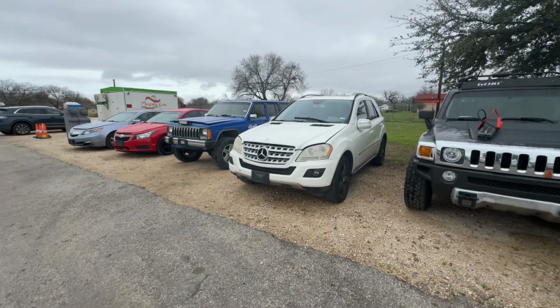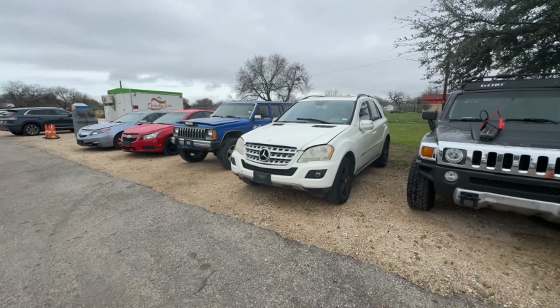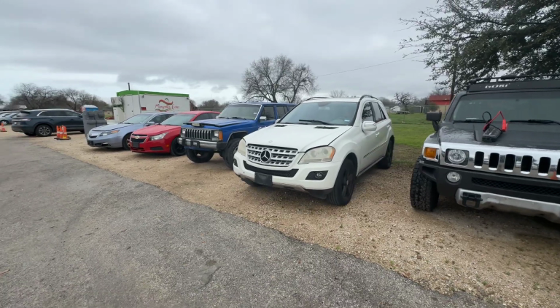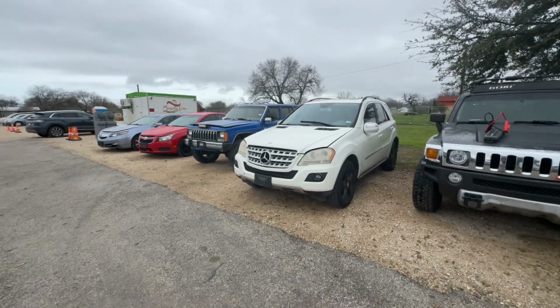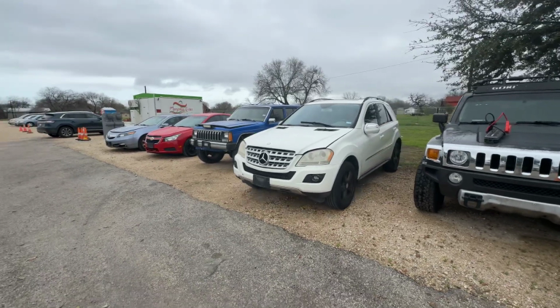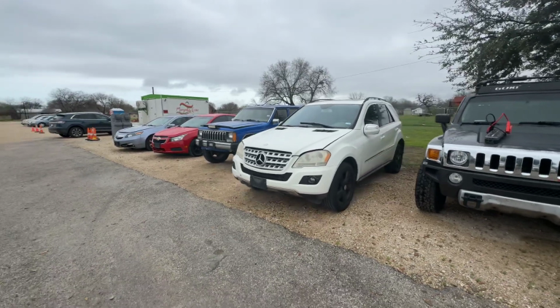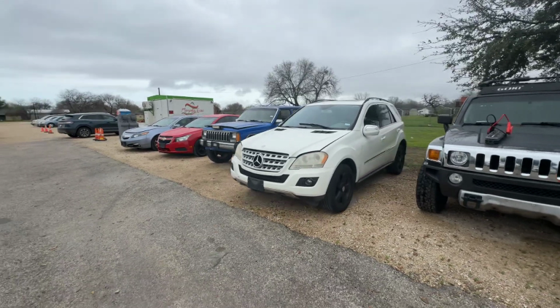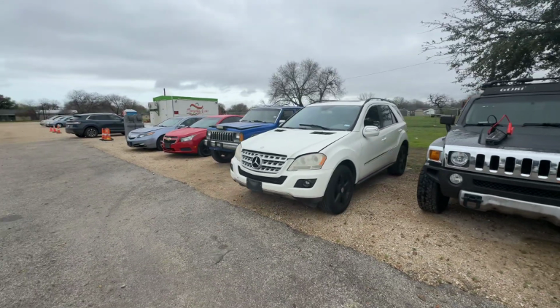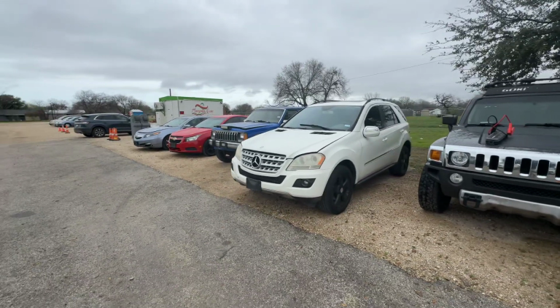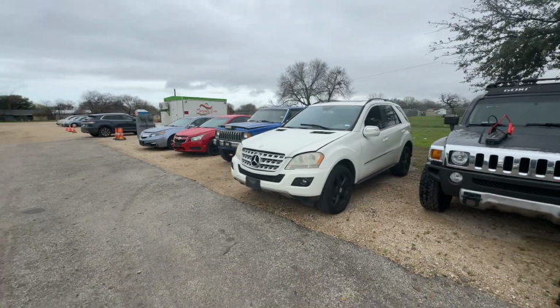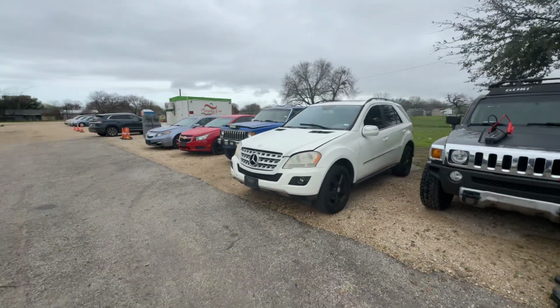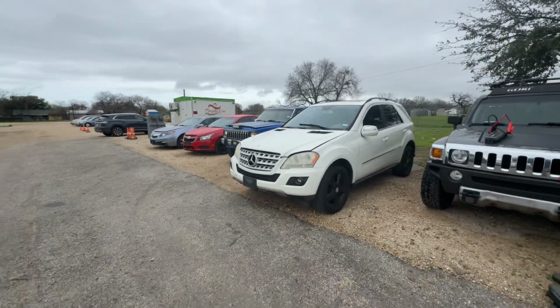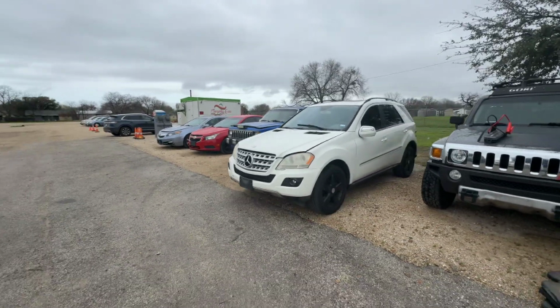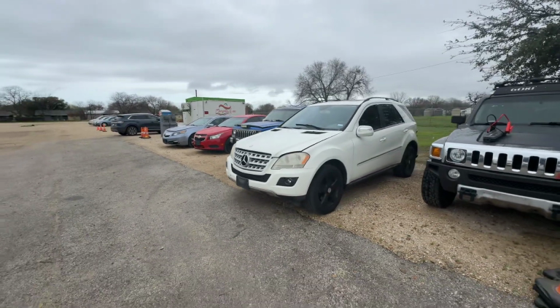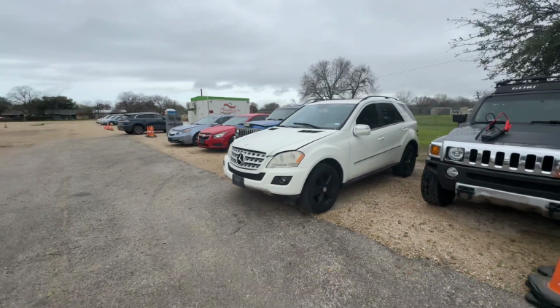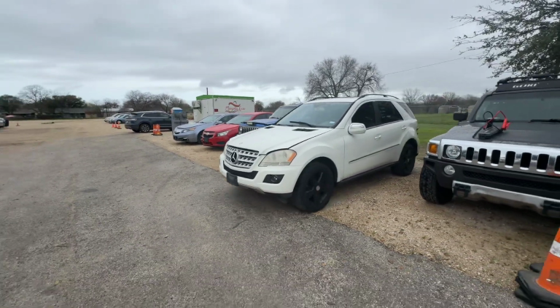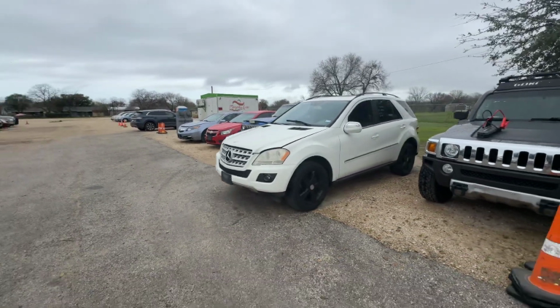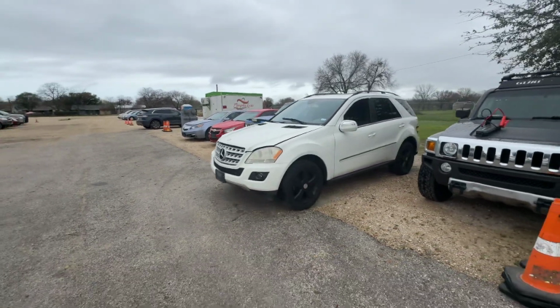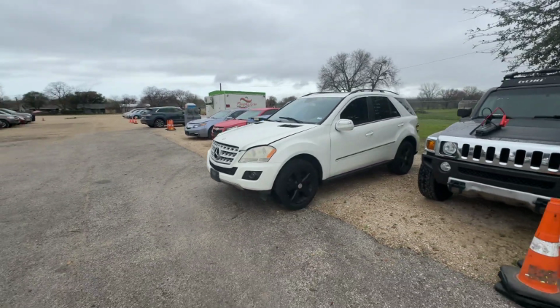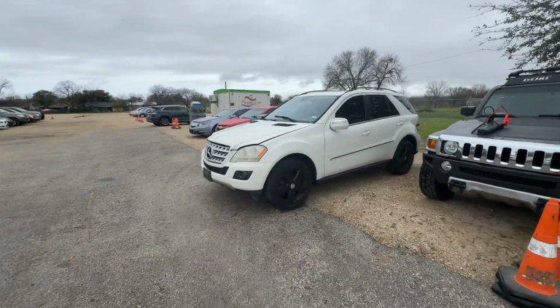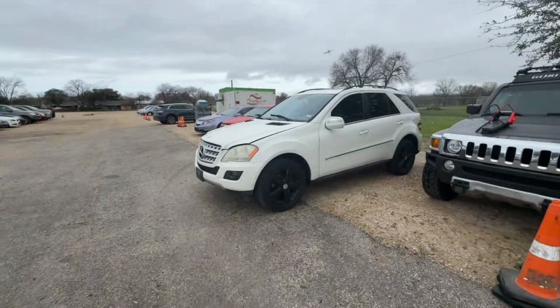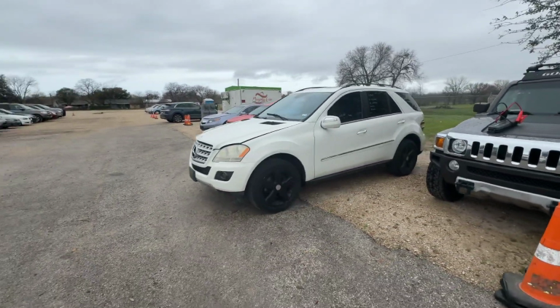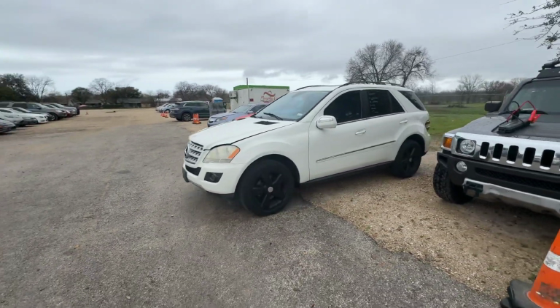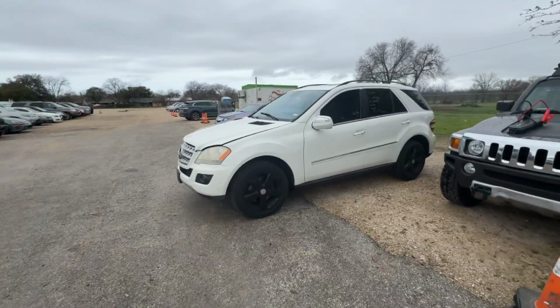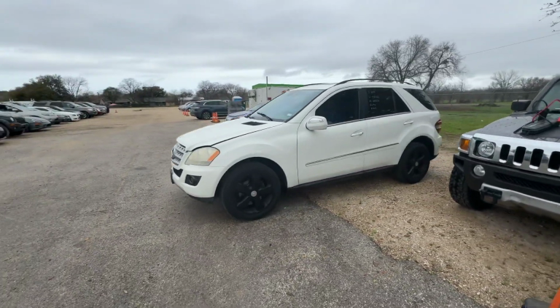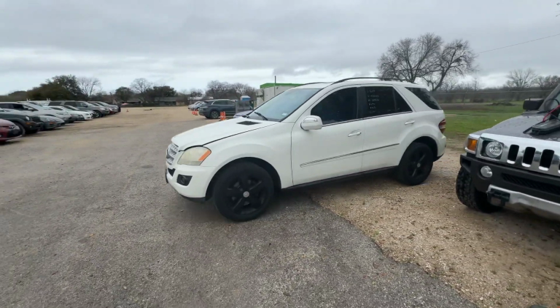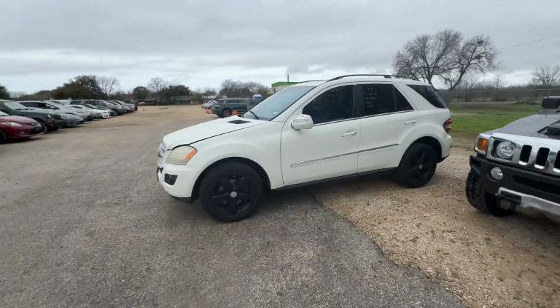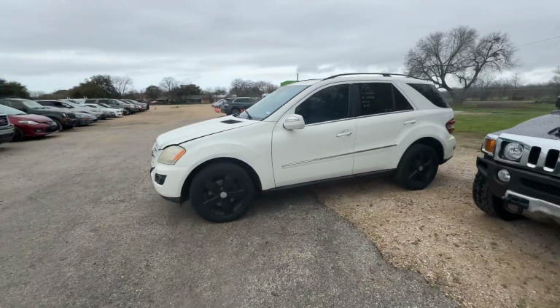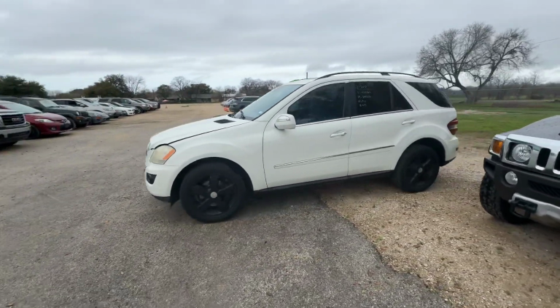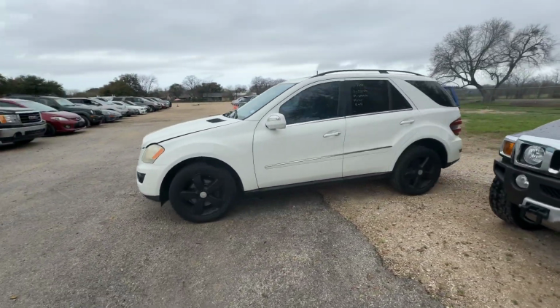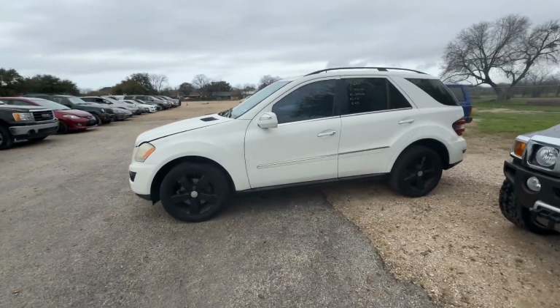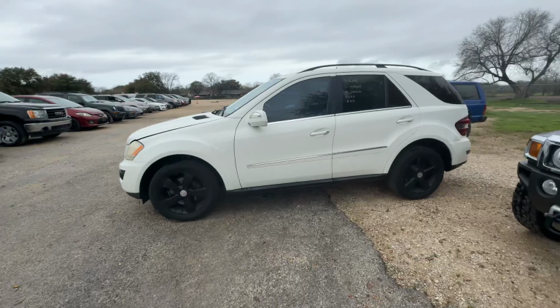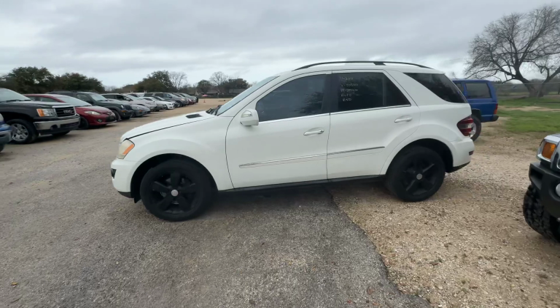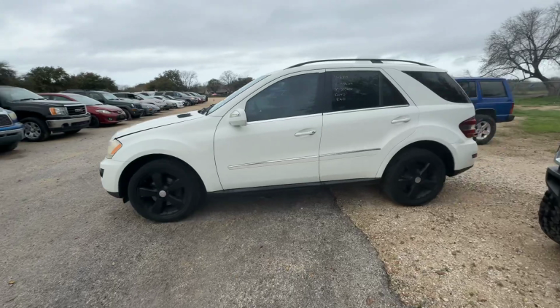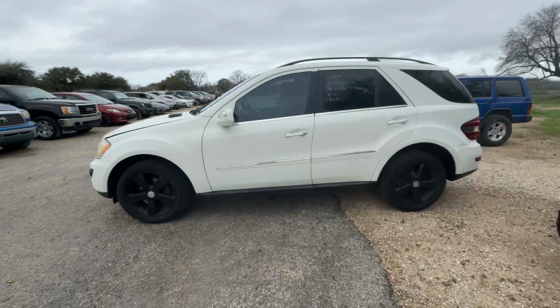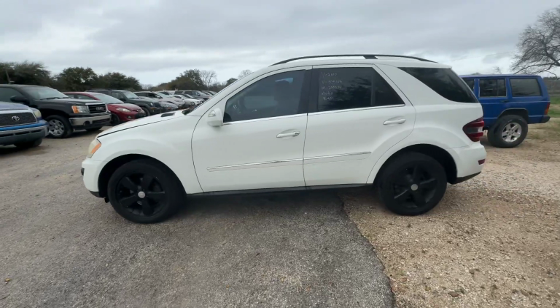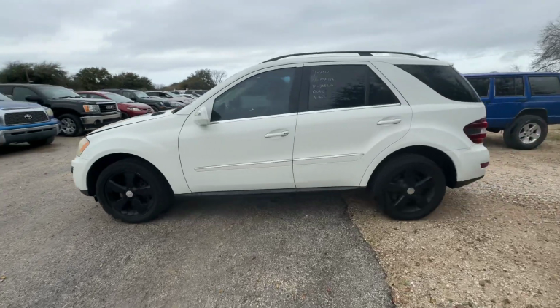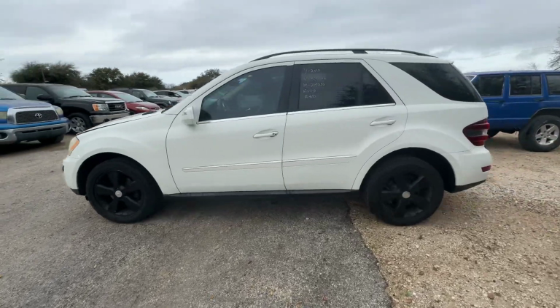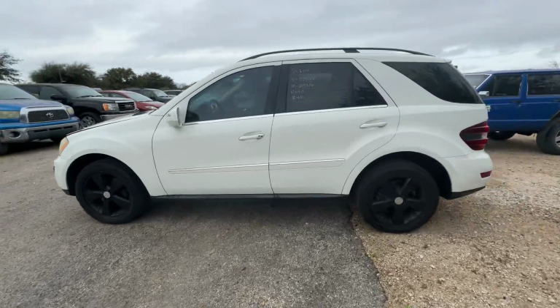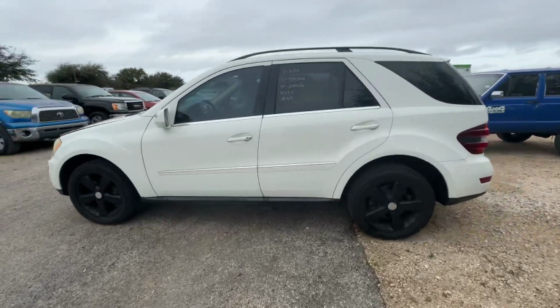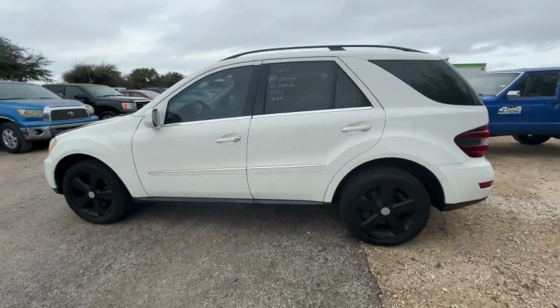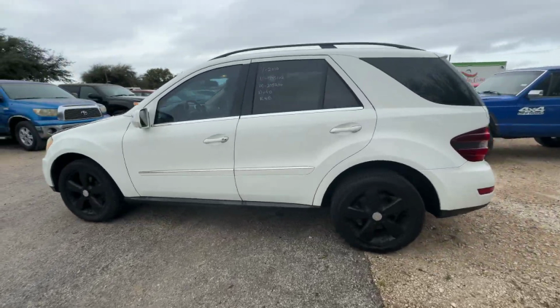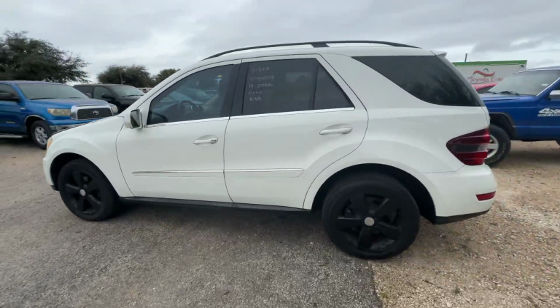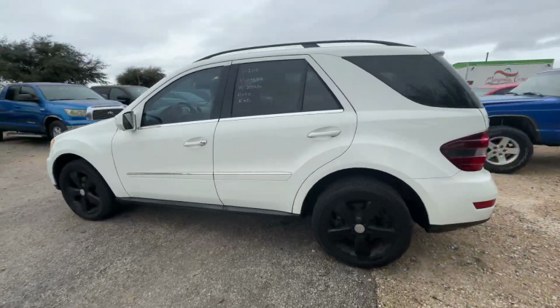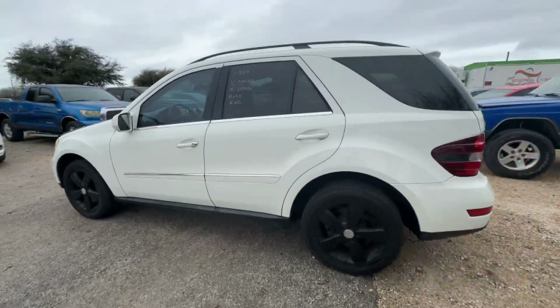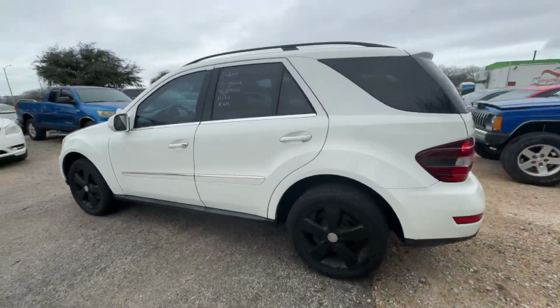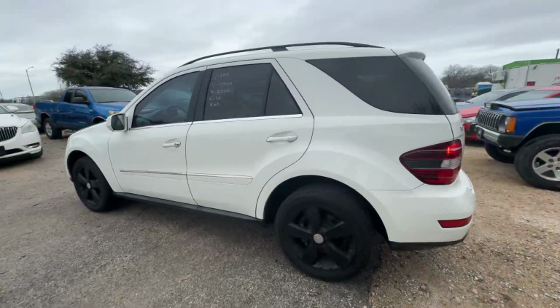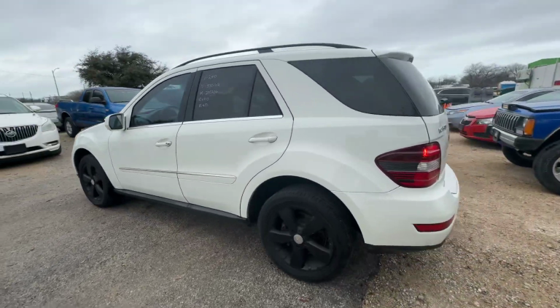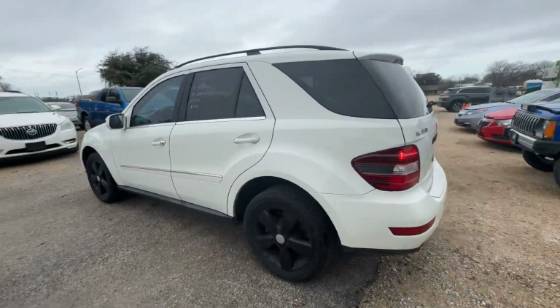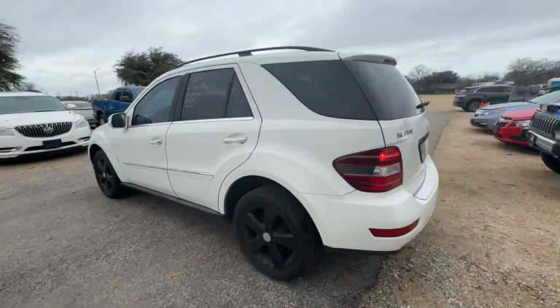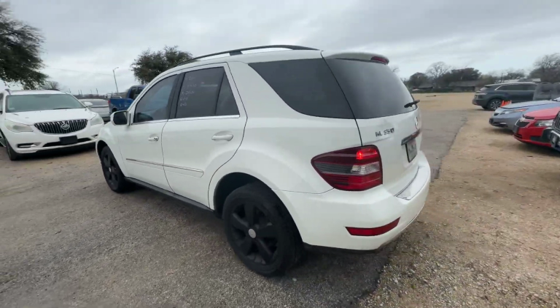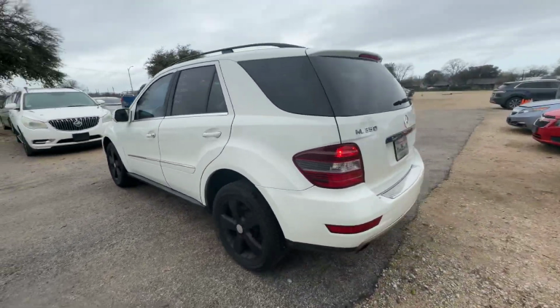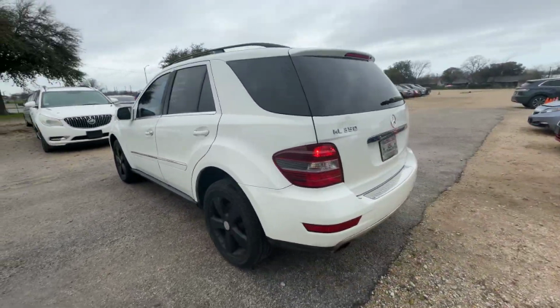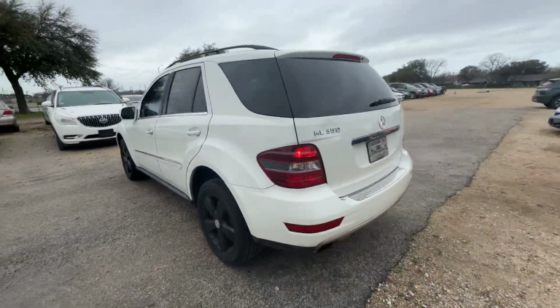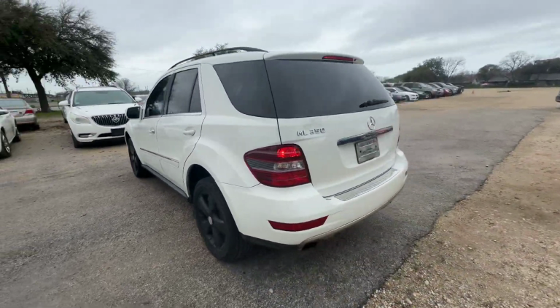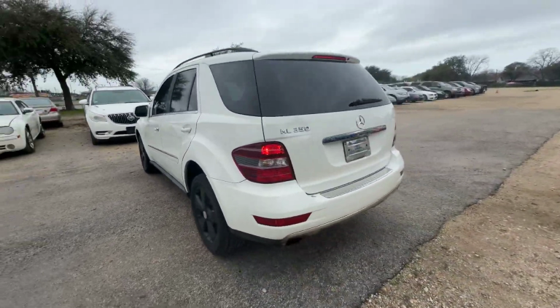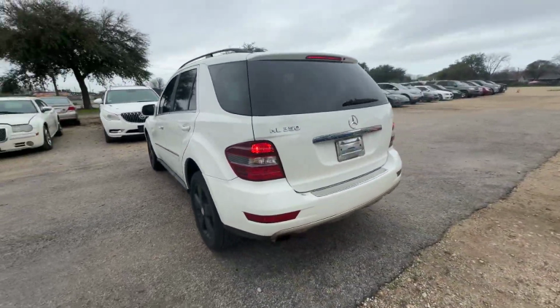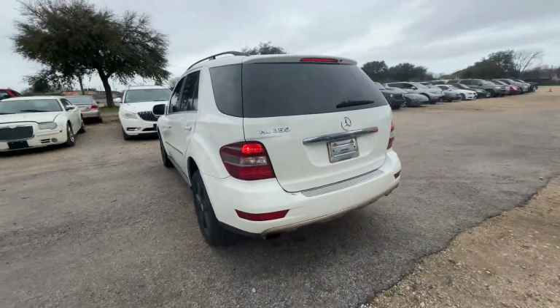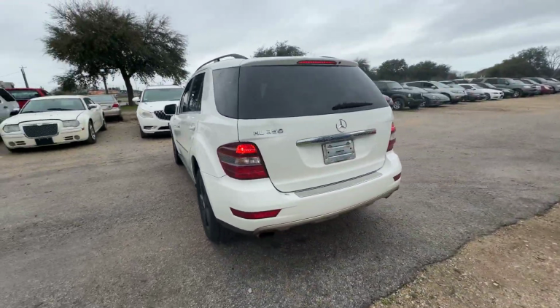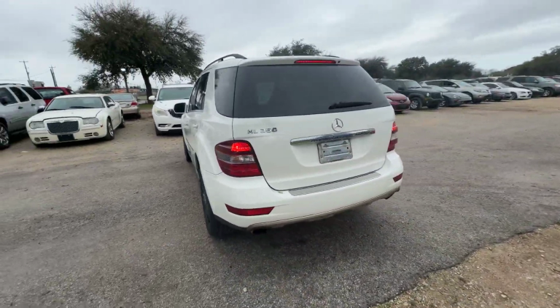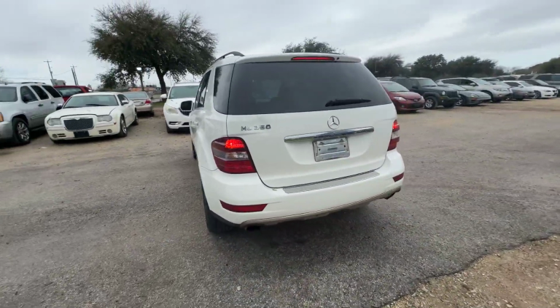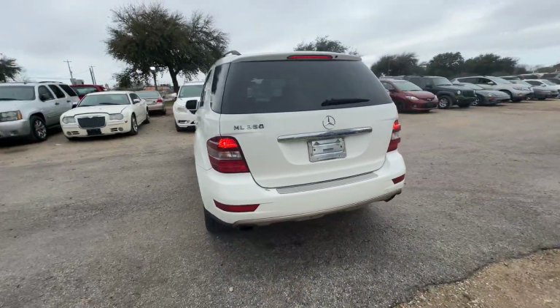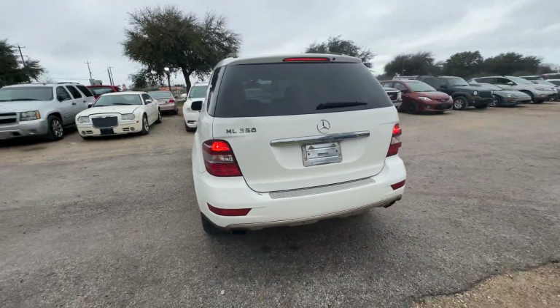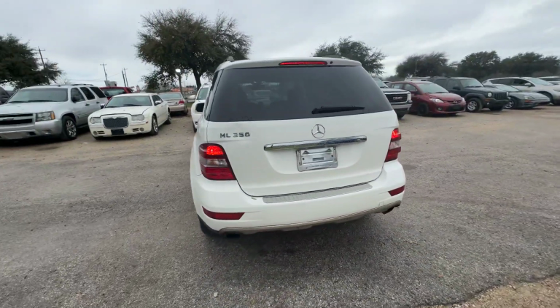Hey everybody, today we have a 2010 Mercedes-Benz ML 350. It's an automatic six-cylinder.